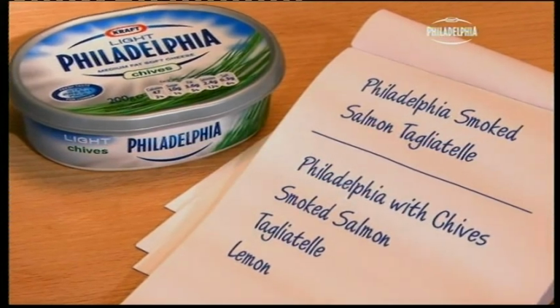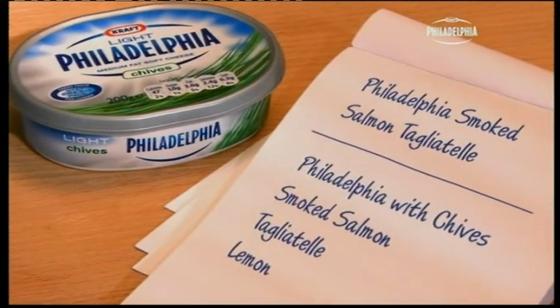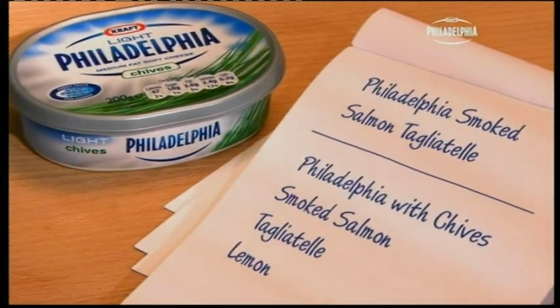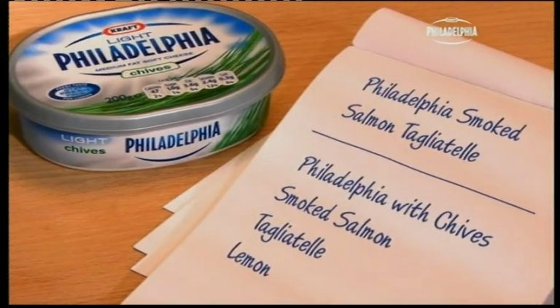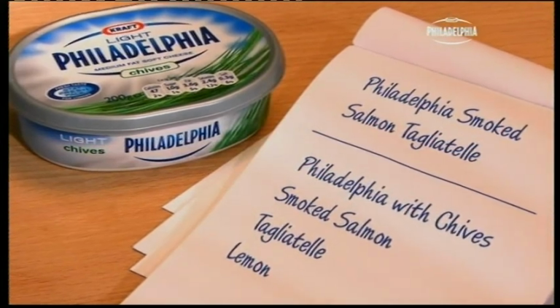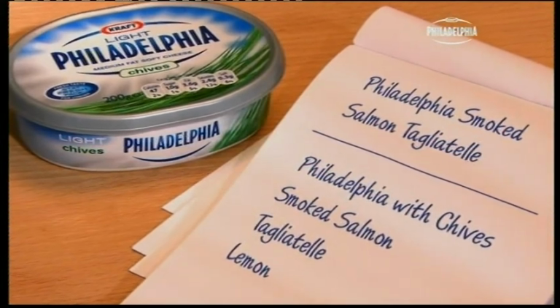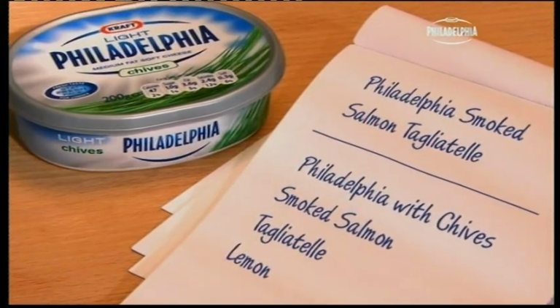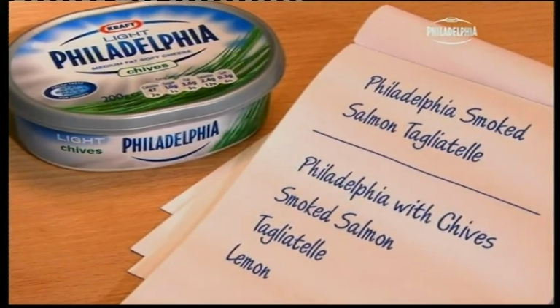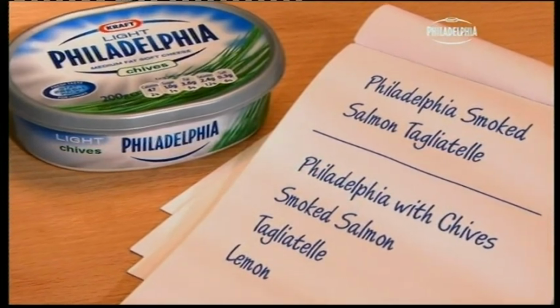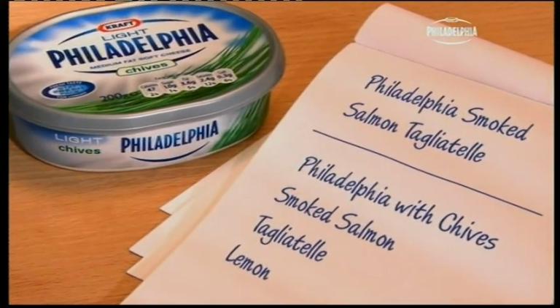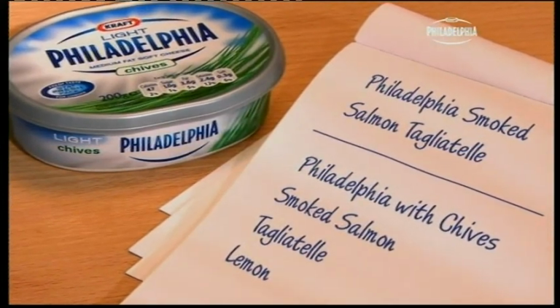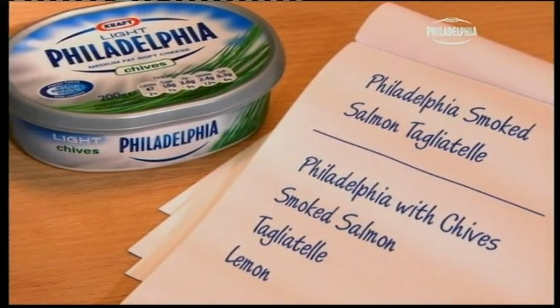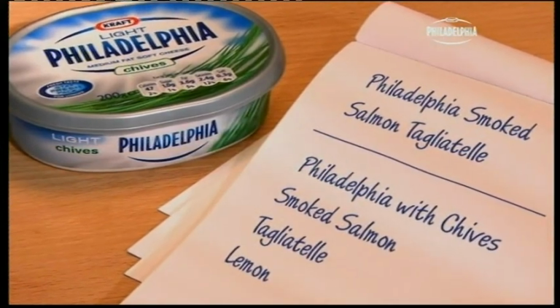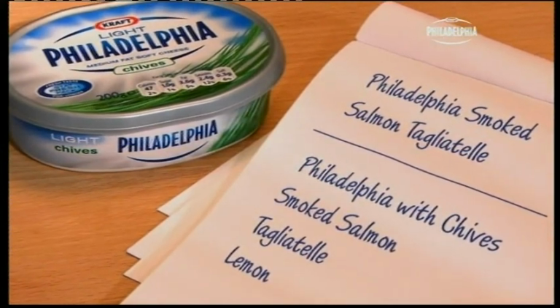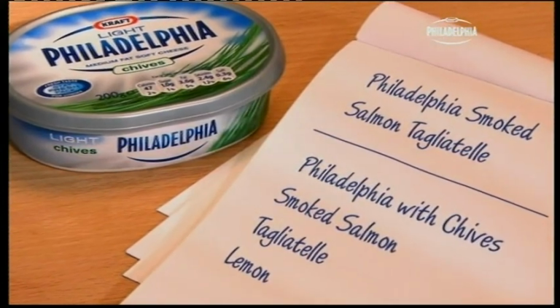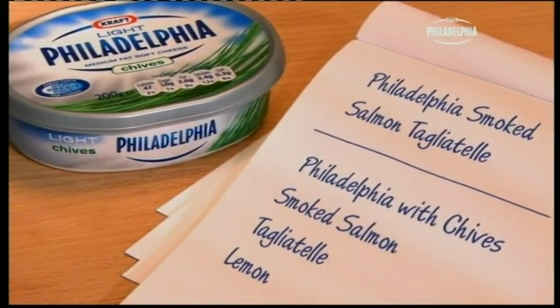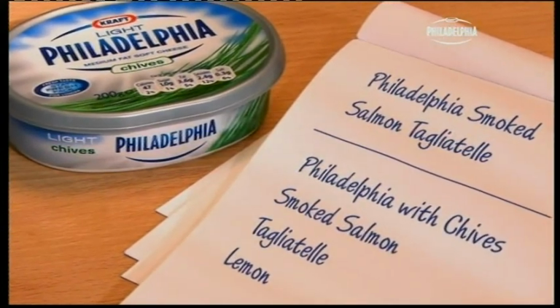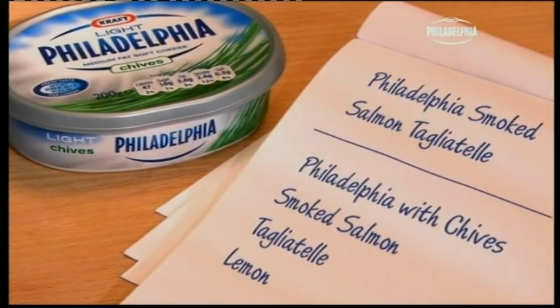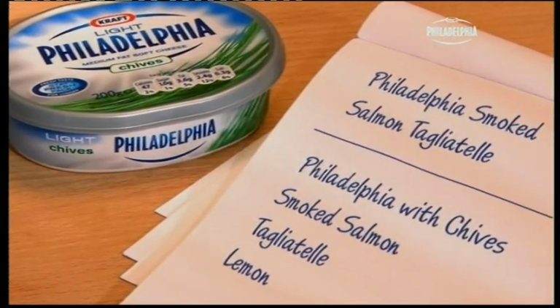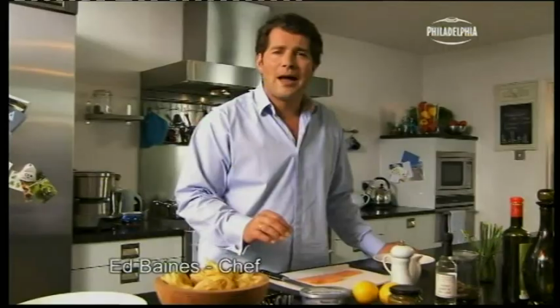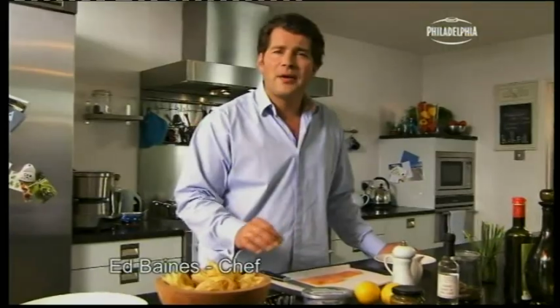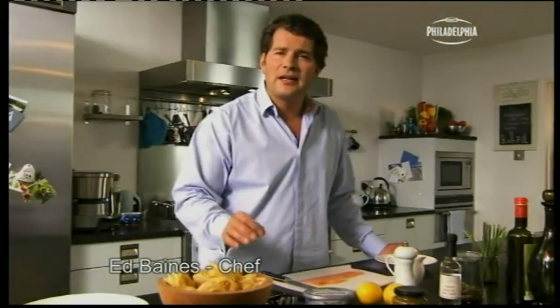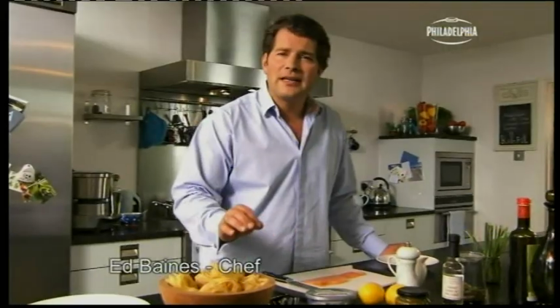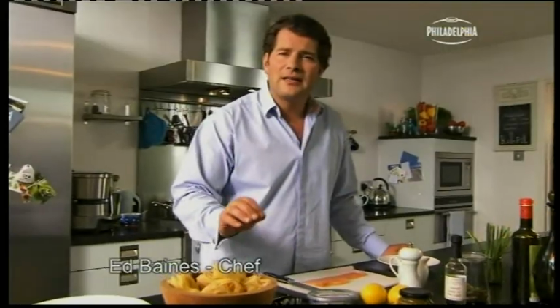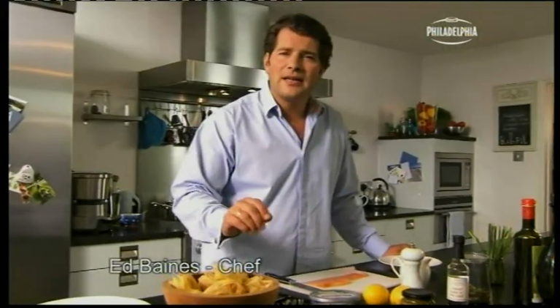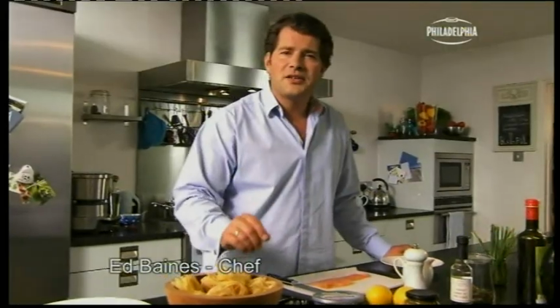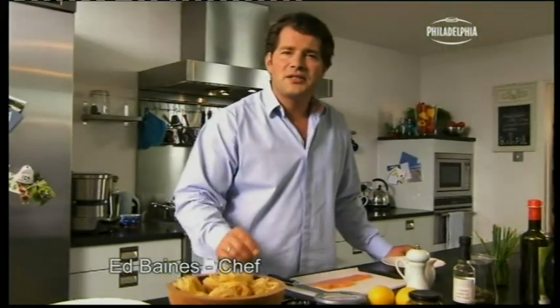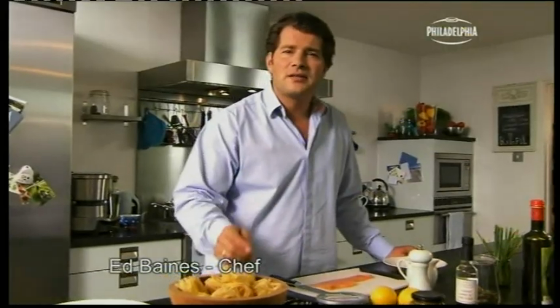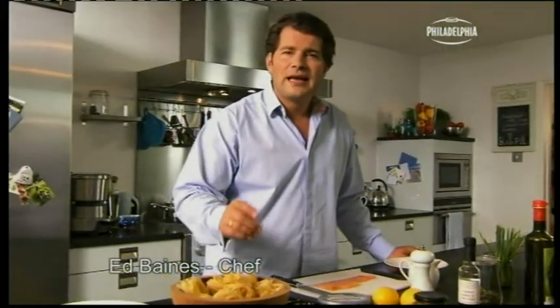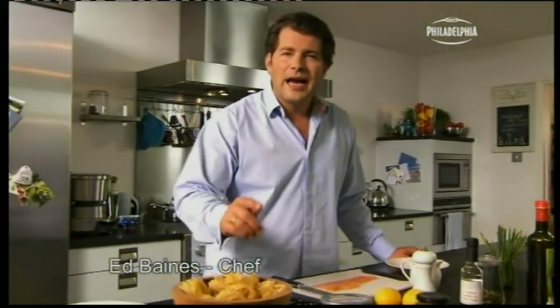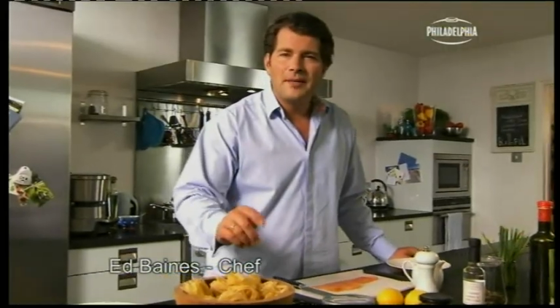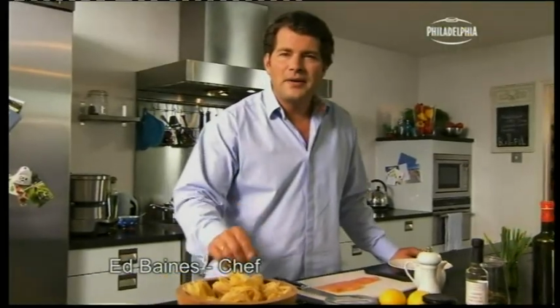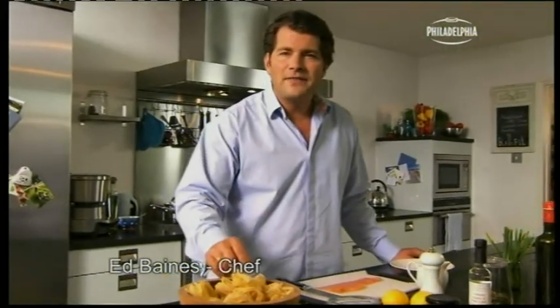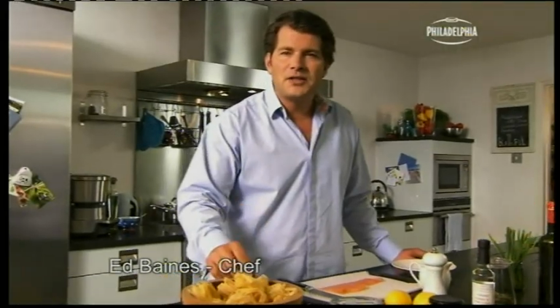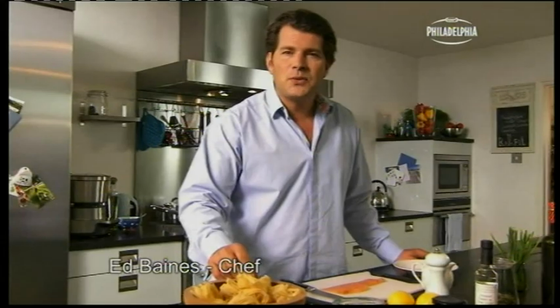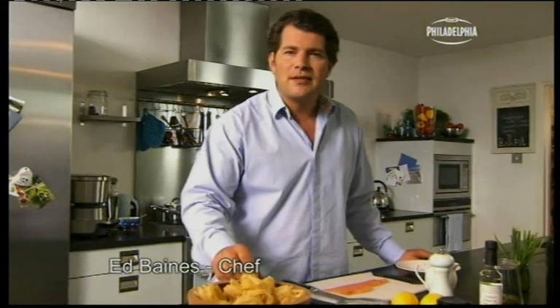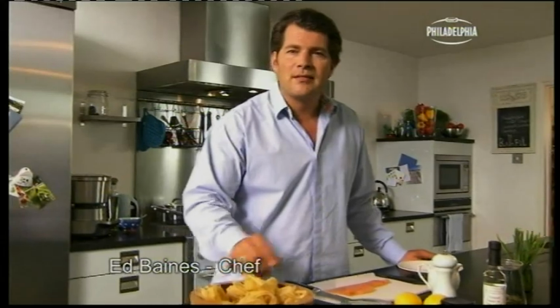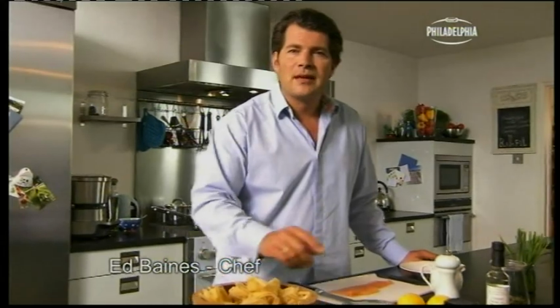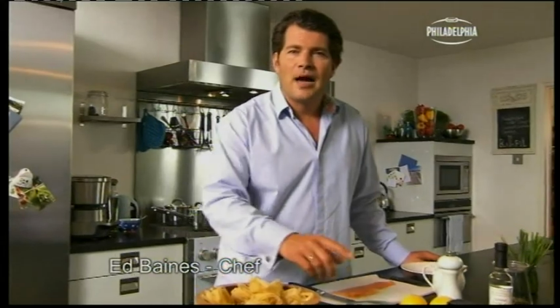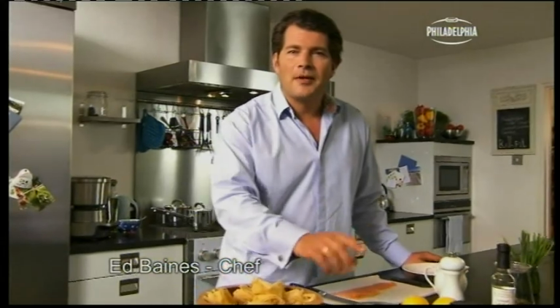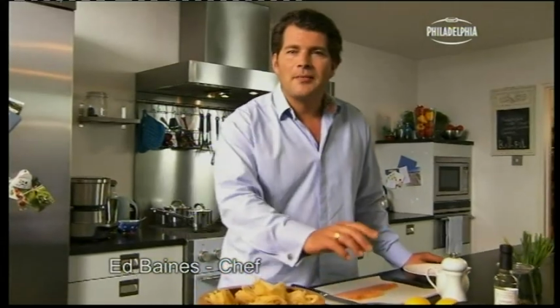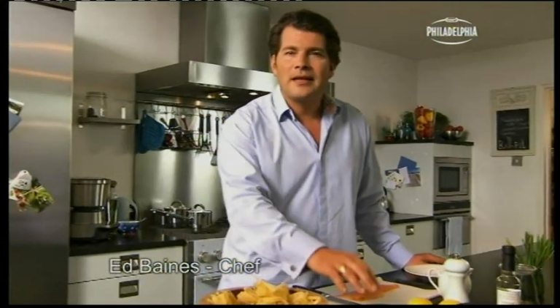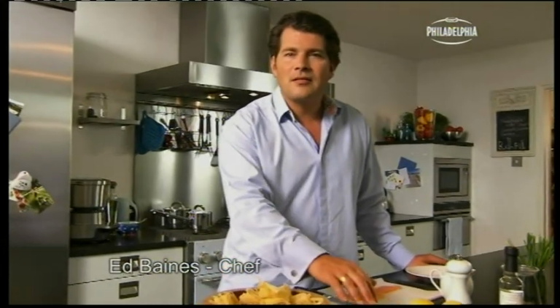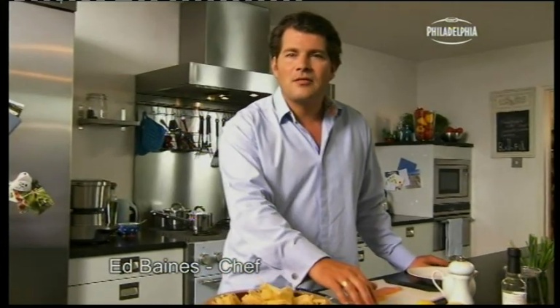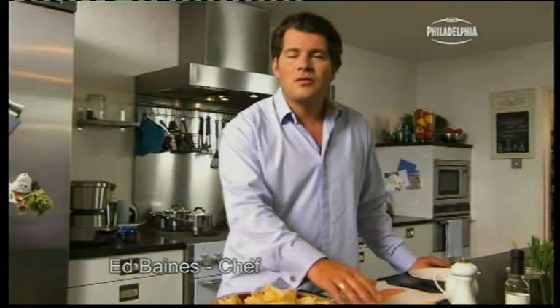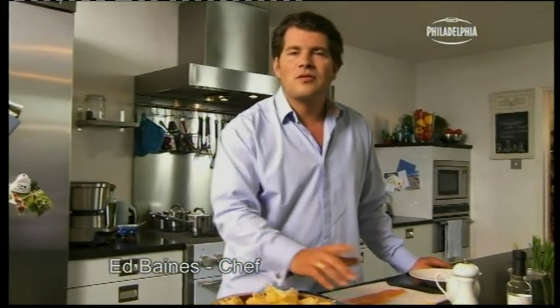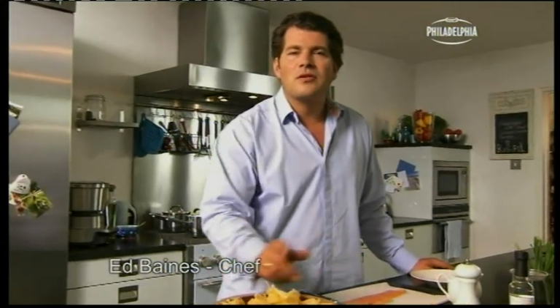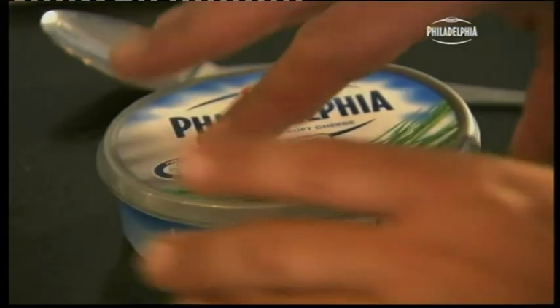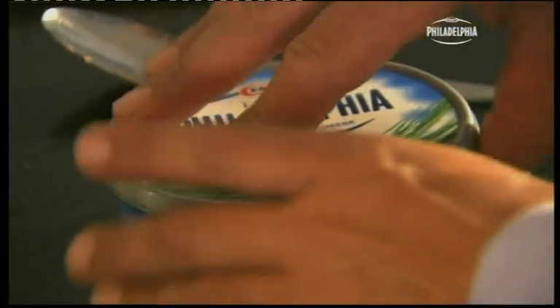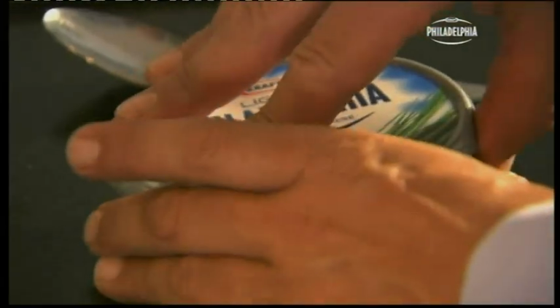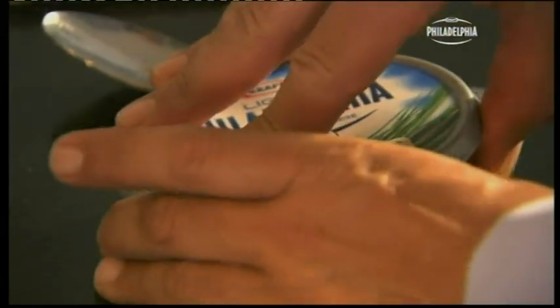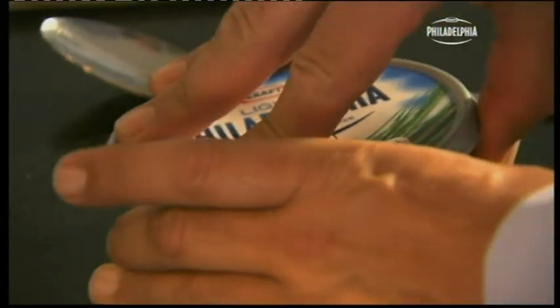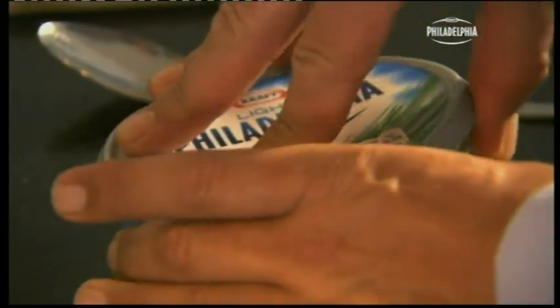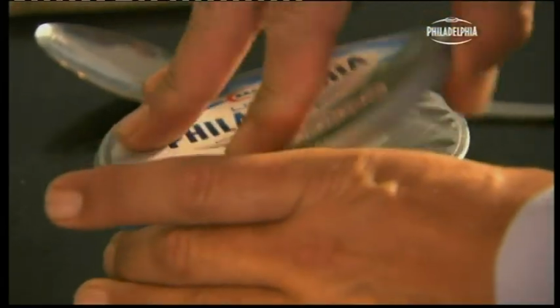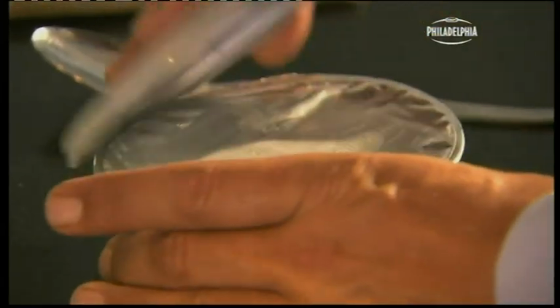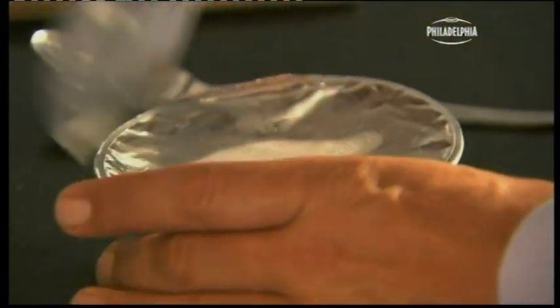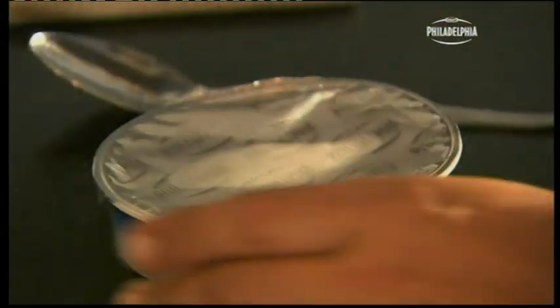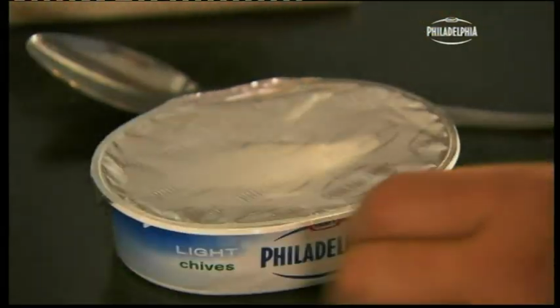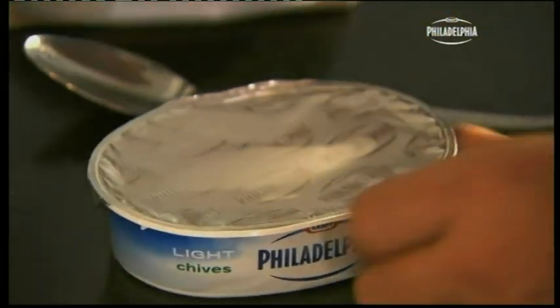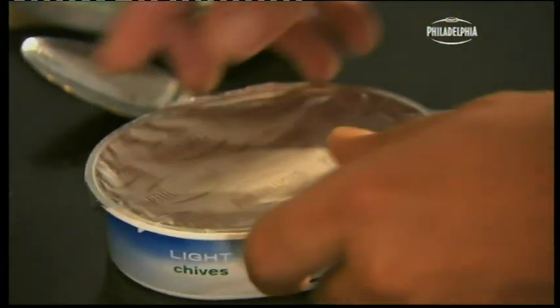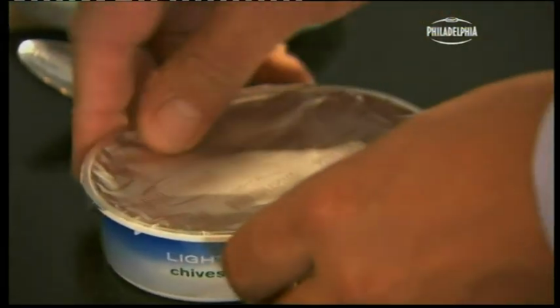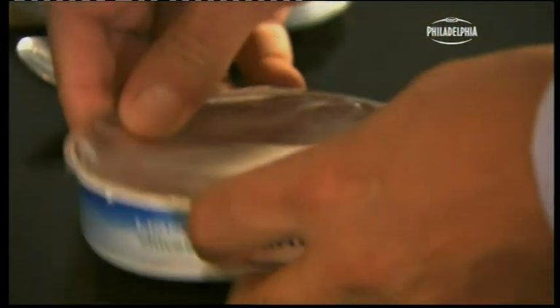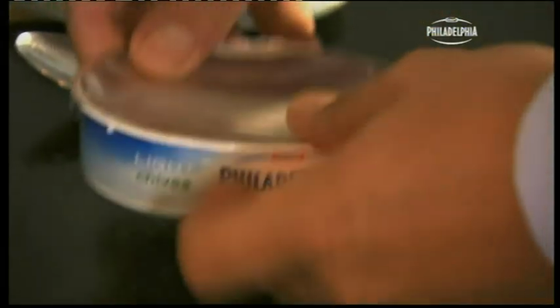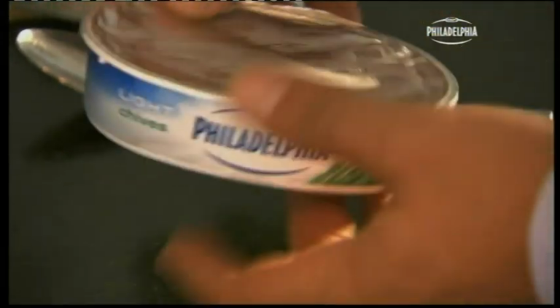We're making tagliatelle with smoked salmon, a little lemon juice and a bit of a twist. I'm going to make the sauce using Philadelphia light with chives.